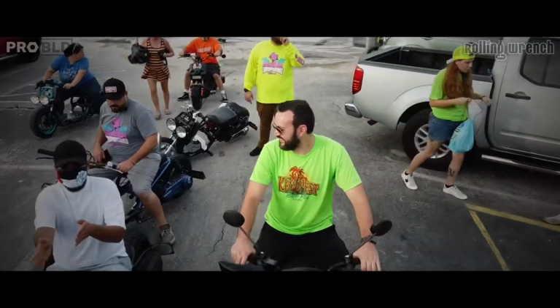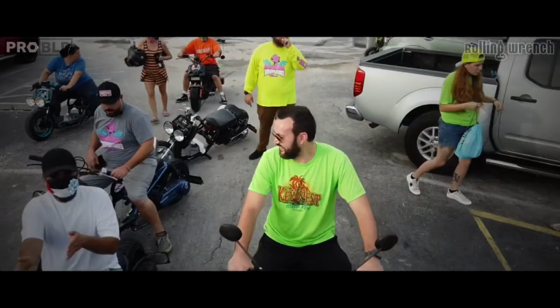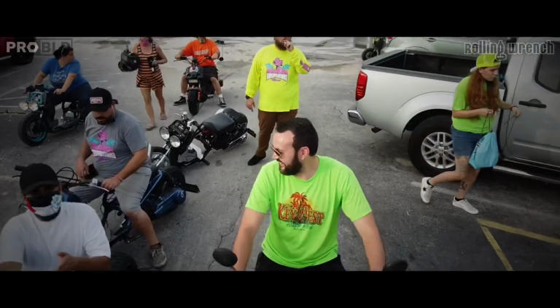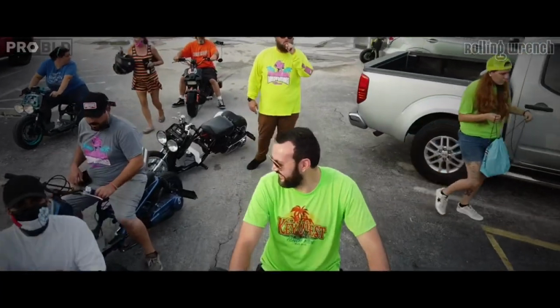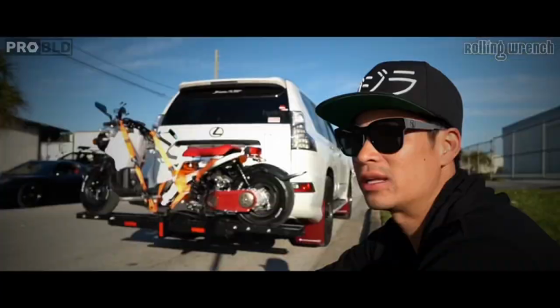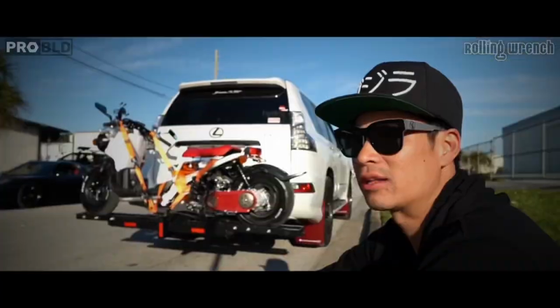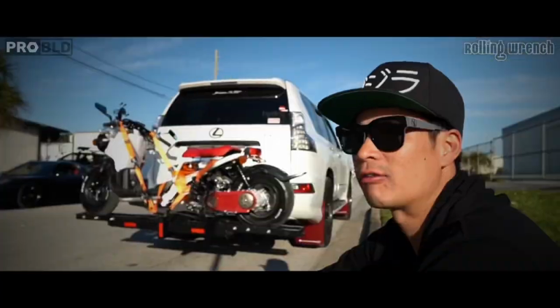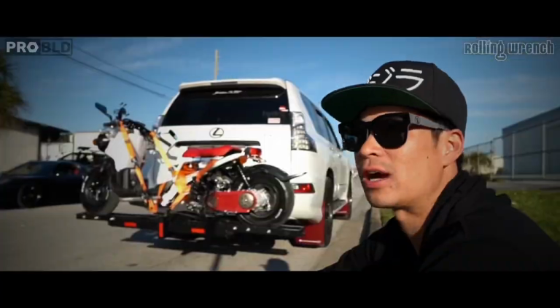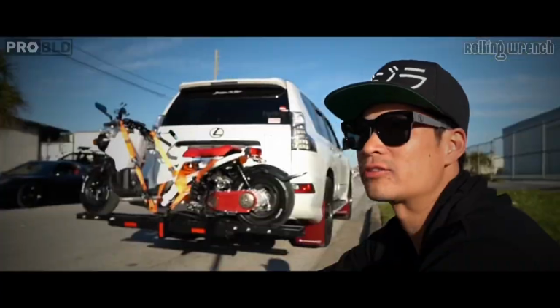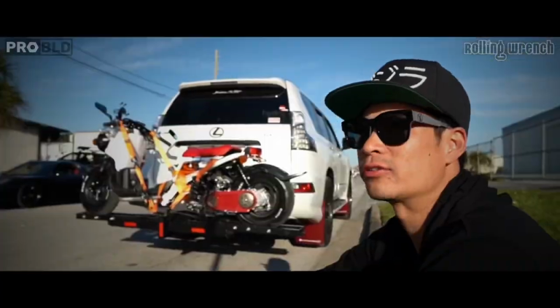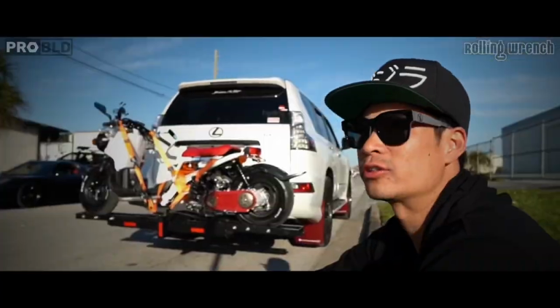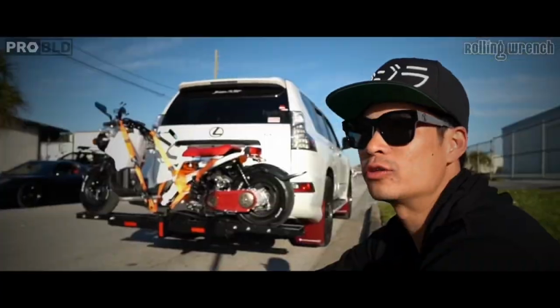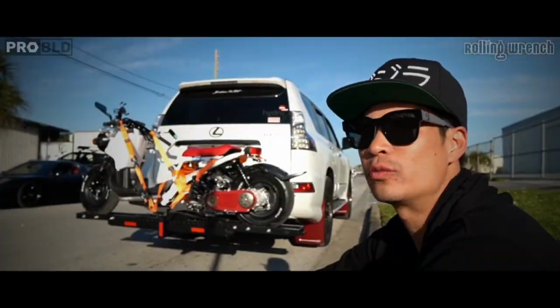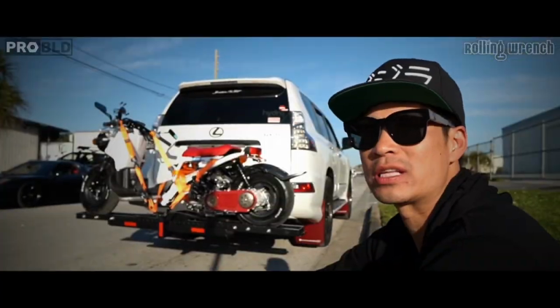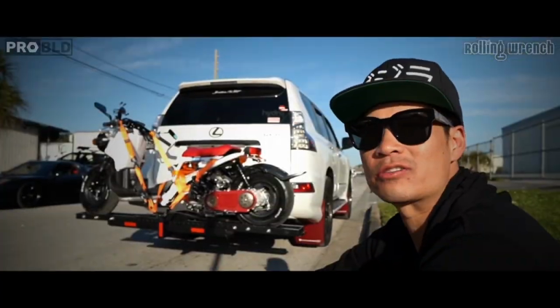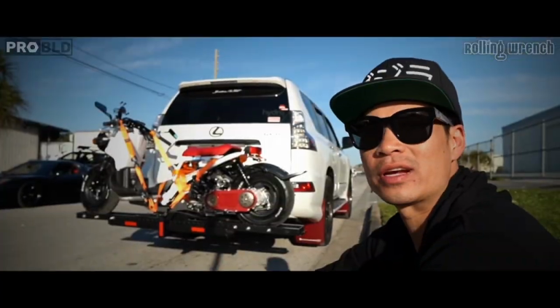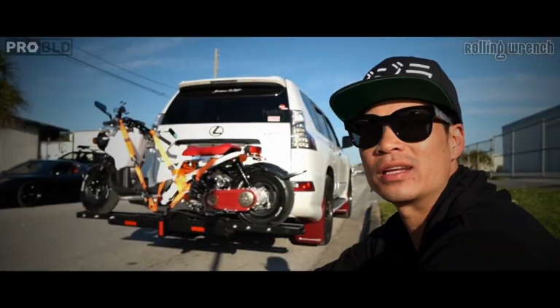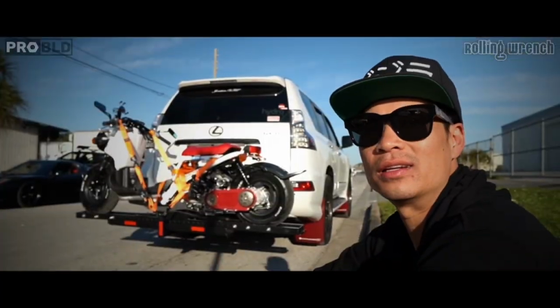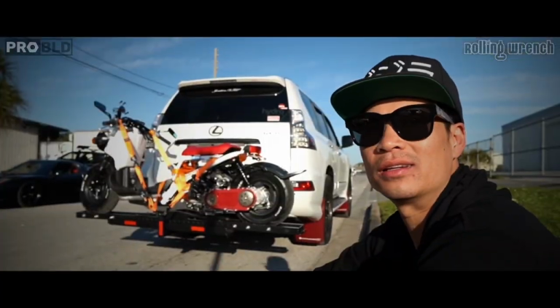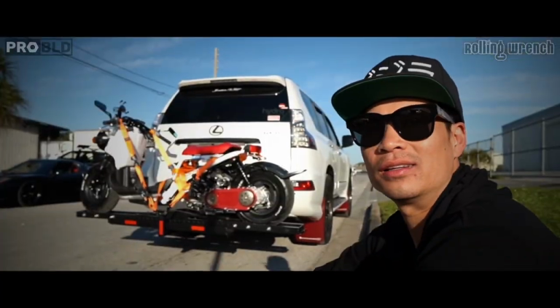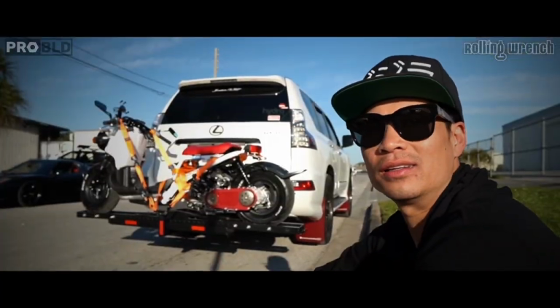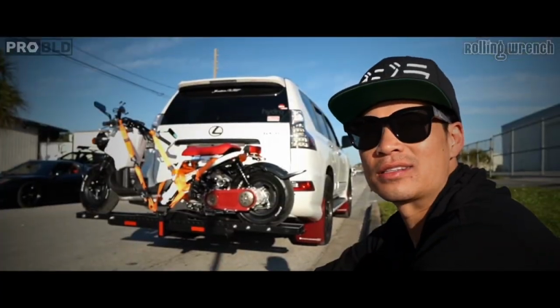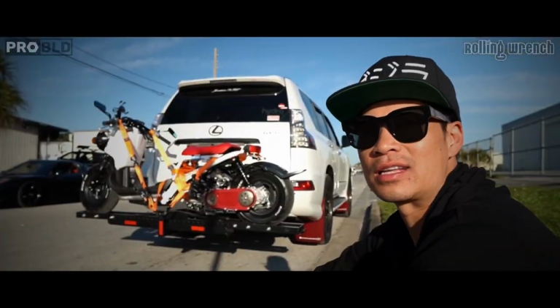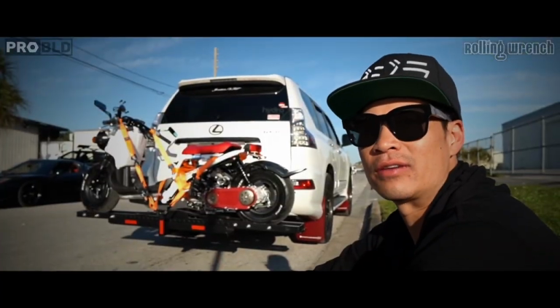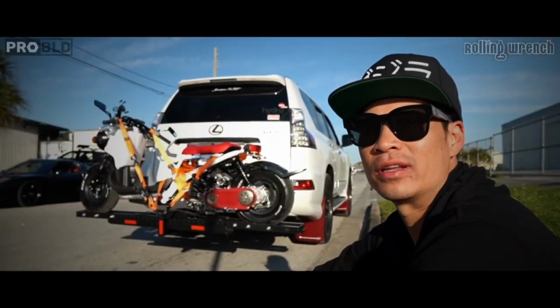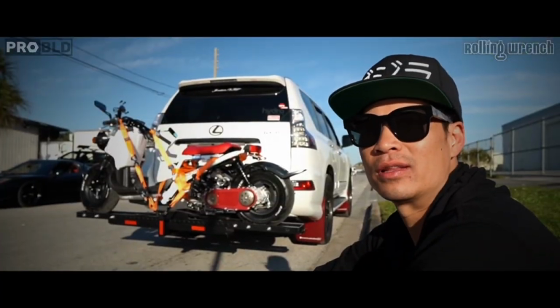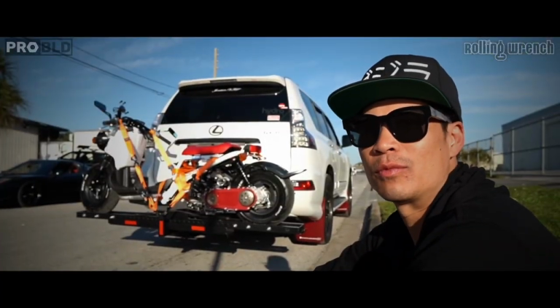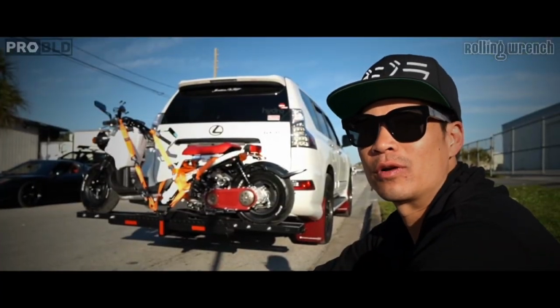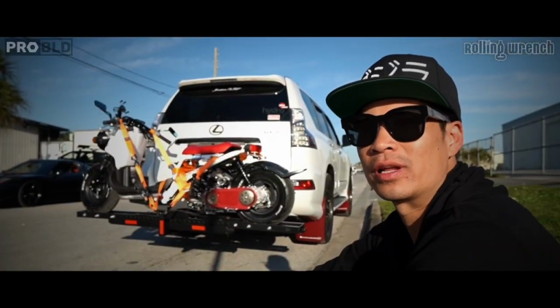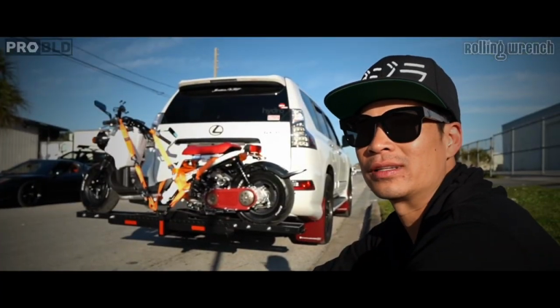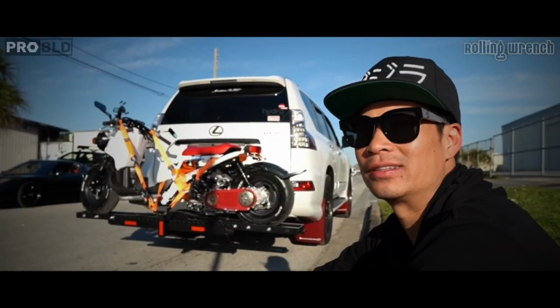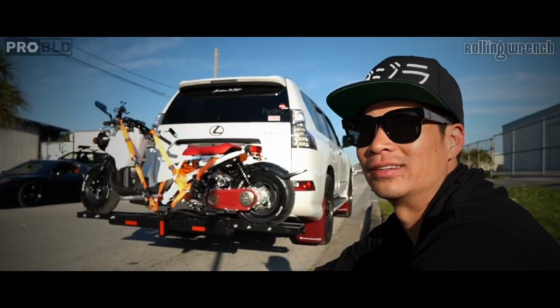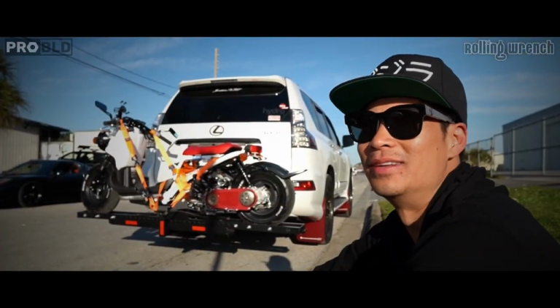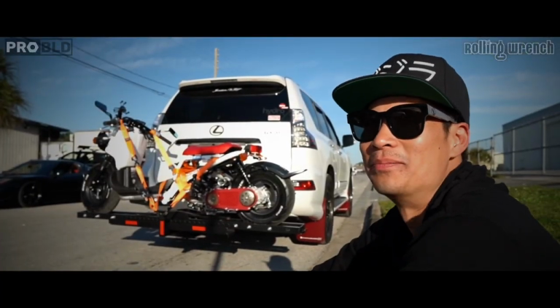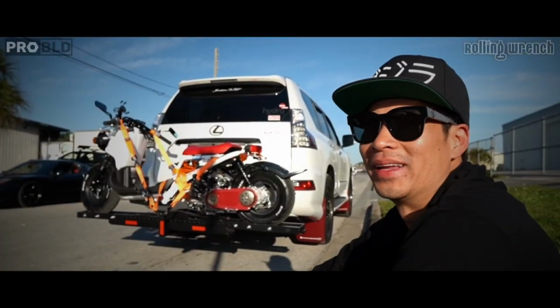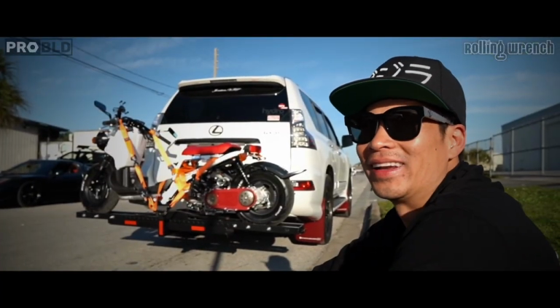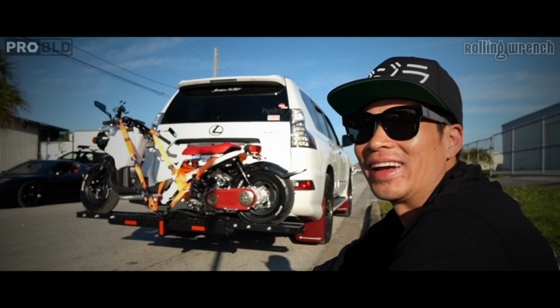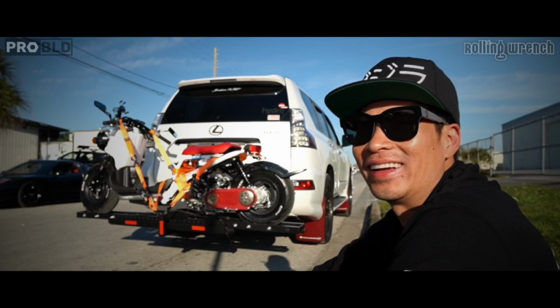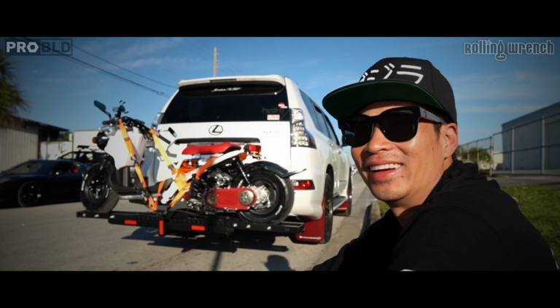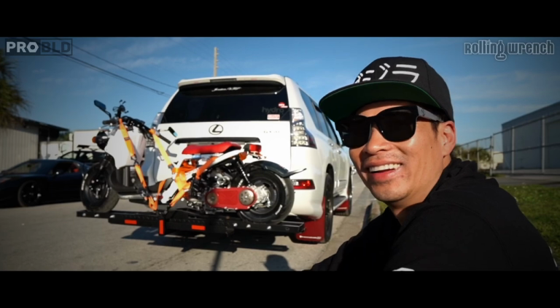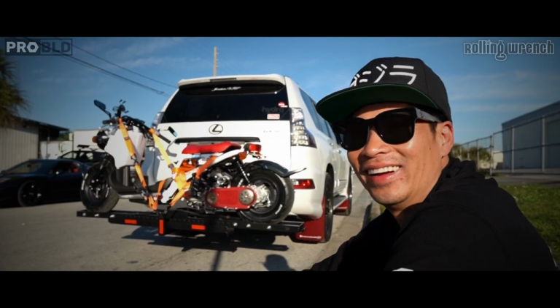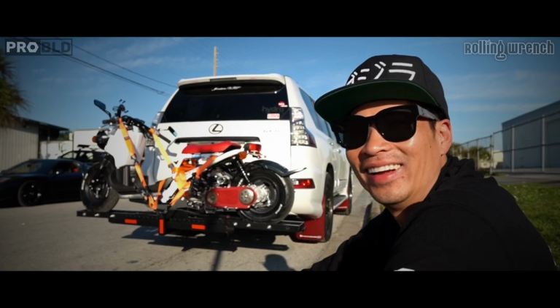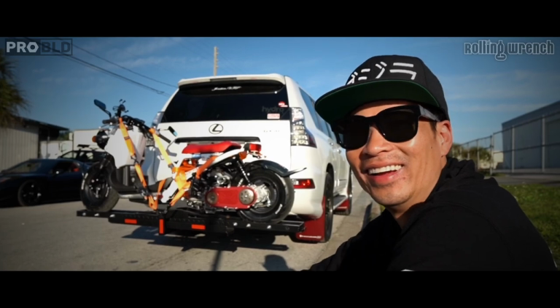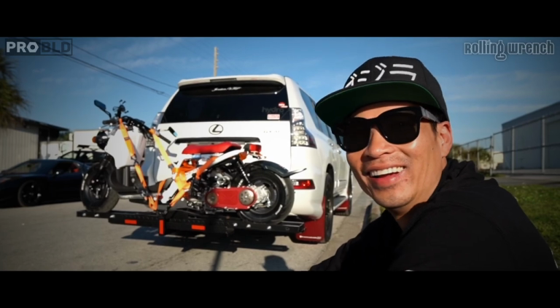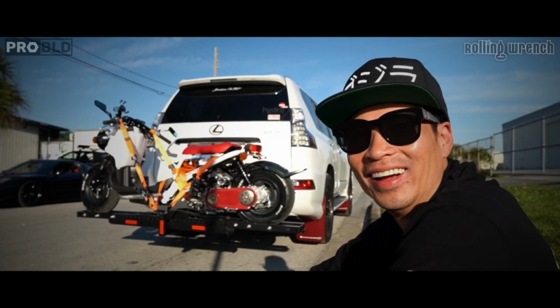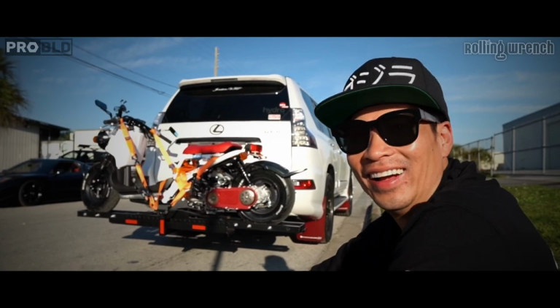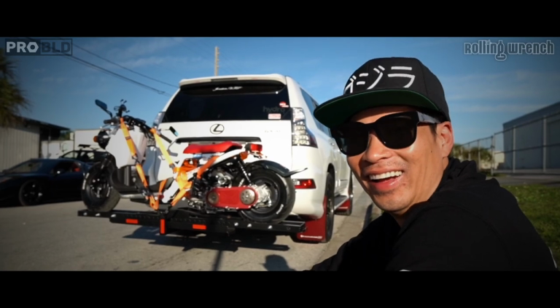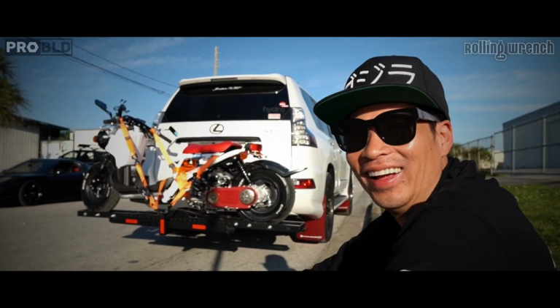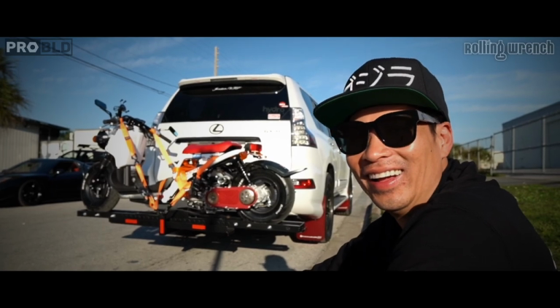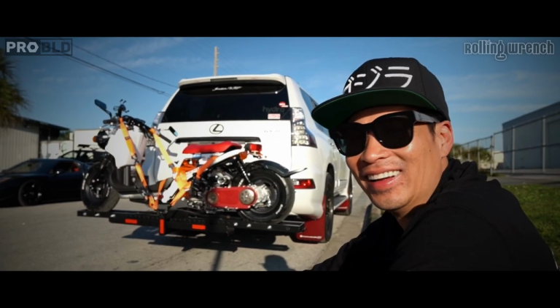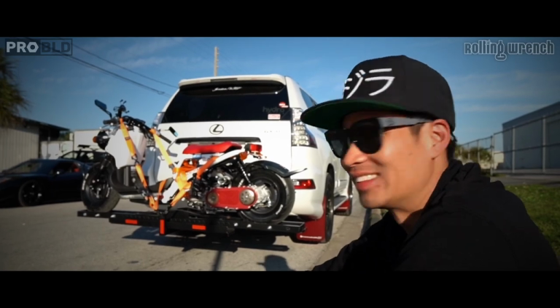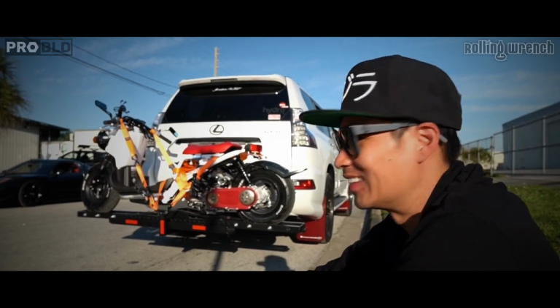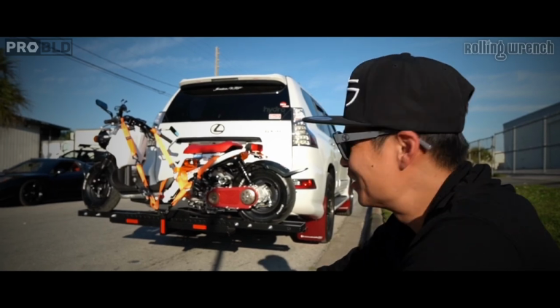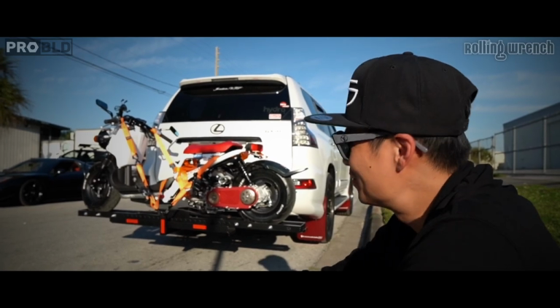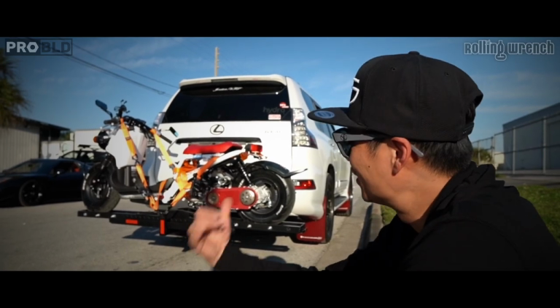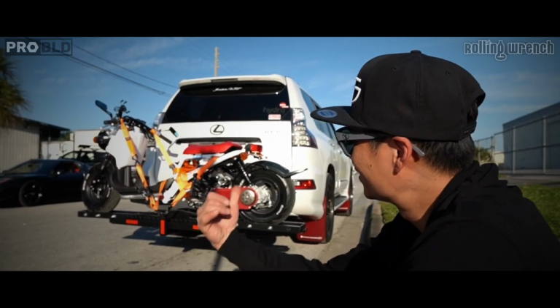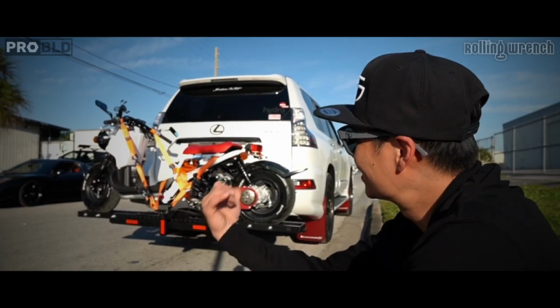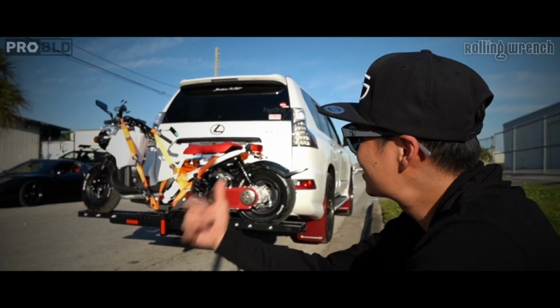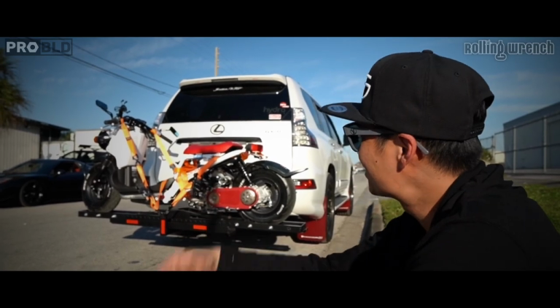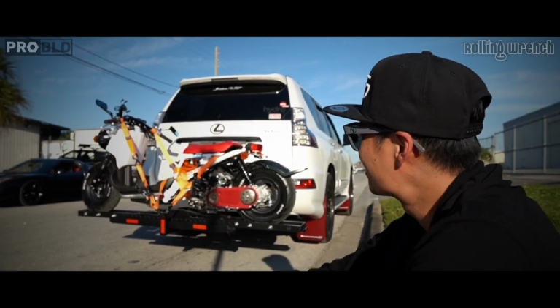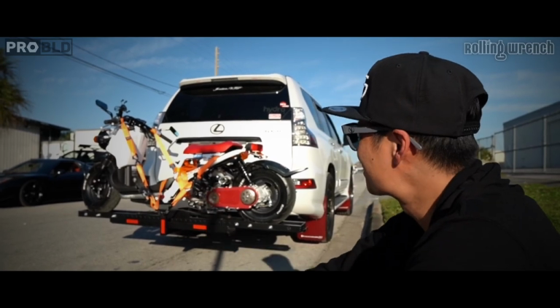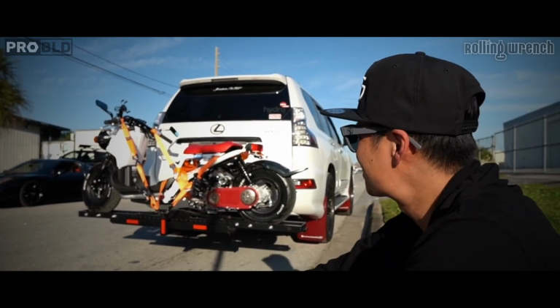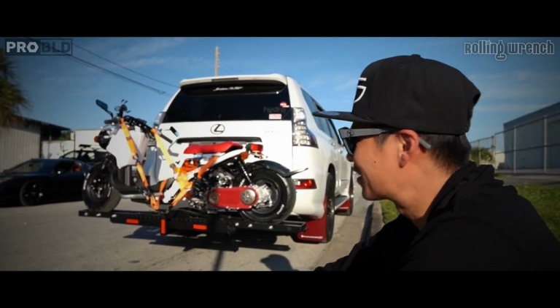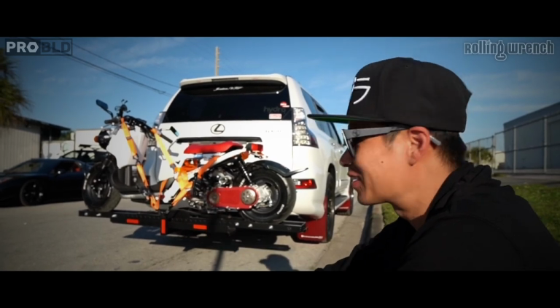I'm in the garage for two weeks straight, 7 in the morning to midnight, to build this little sucker.